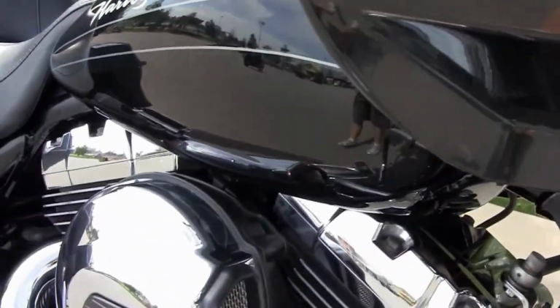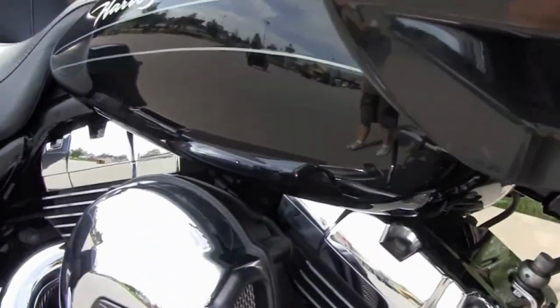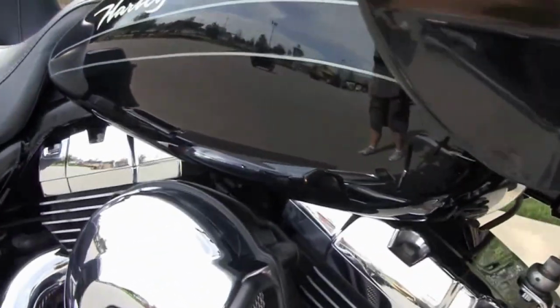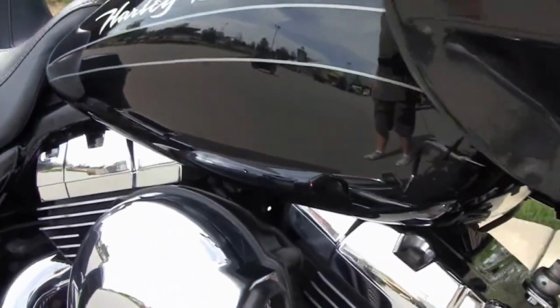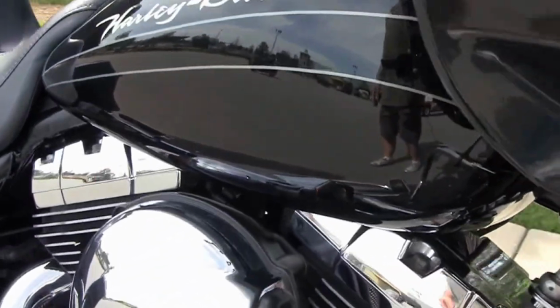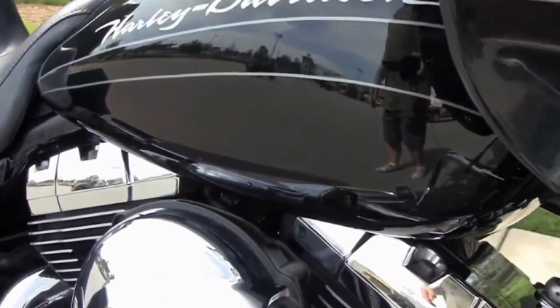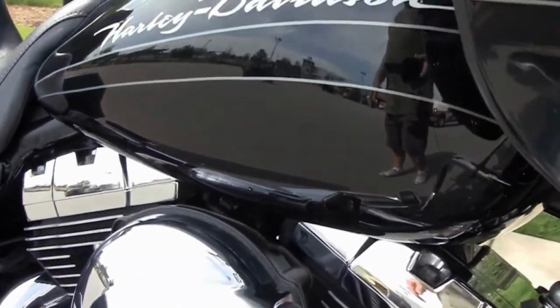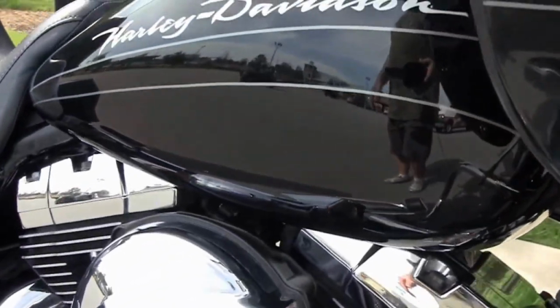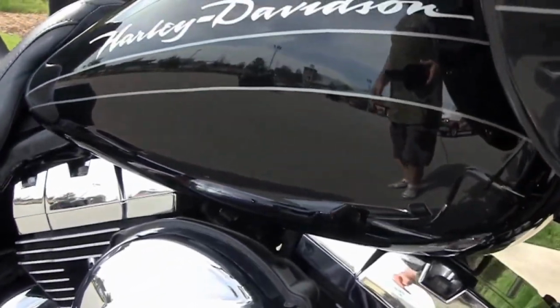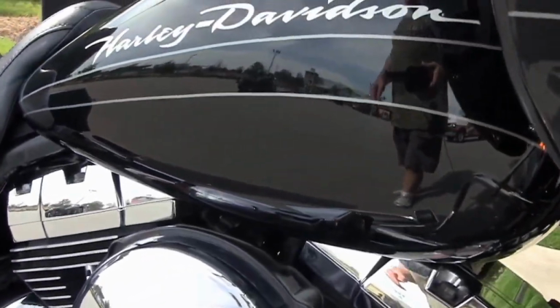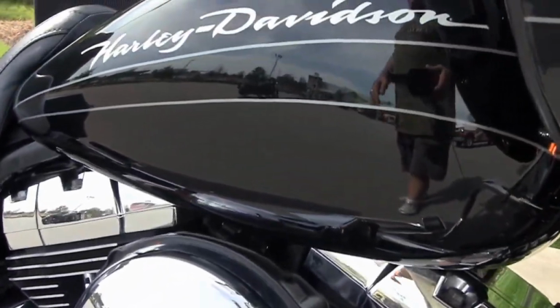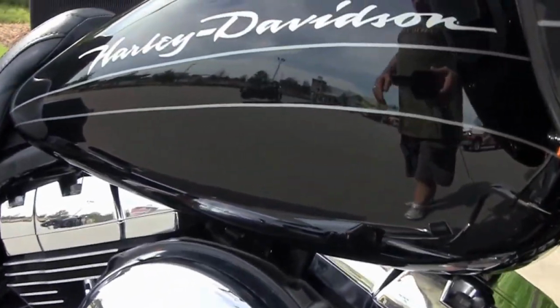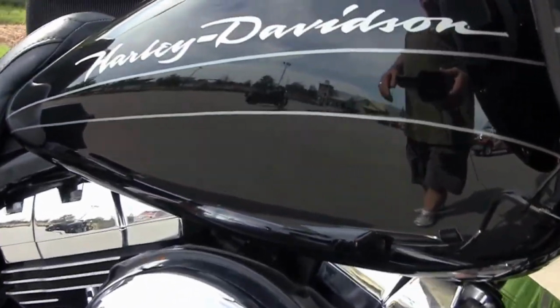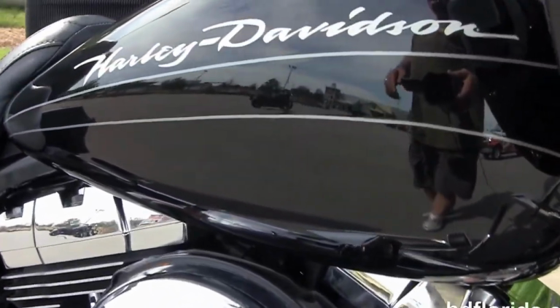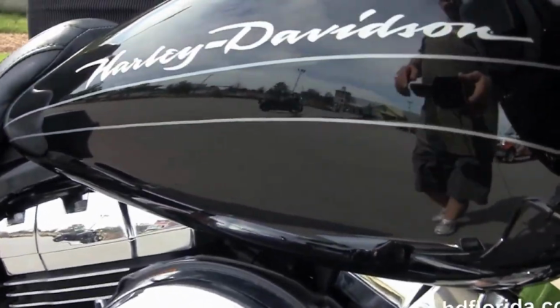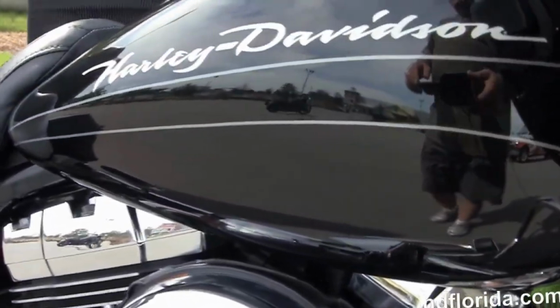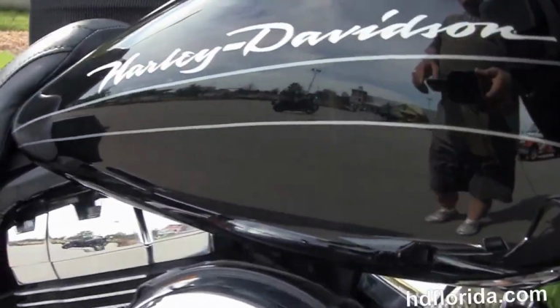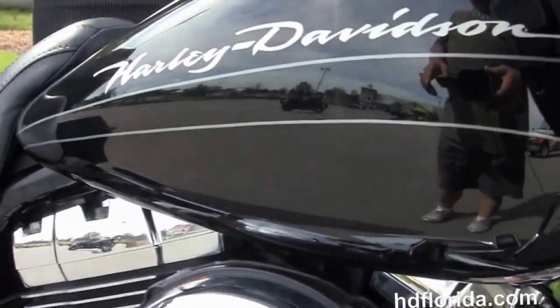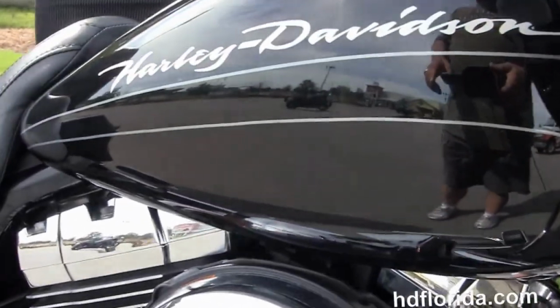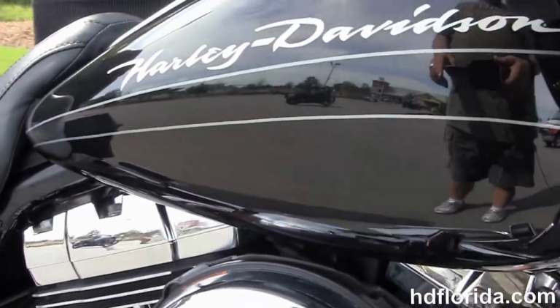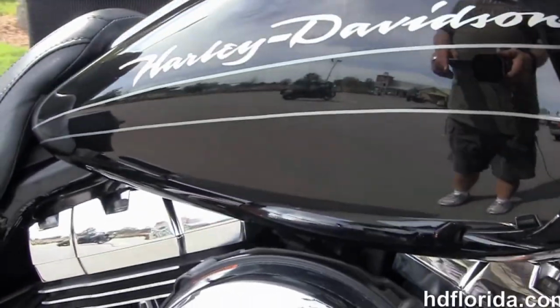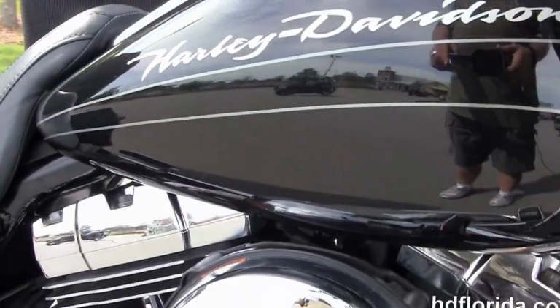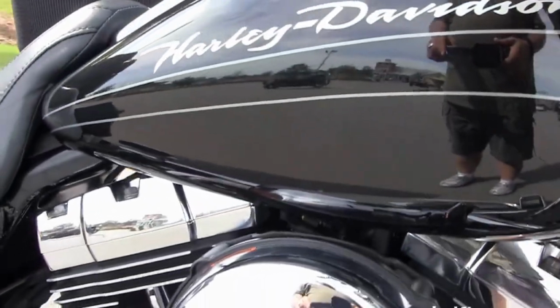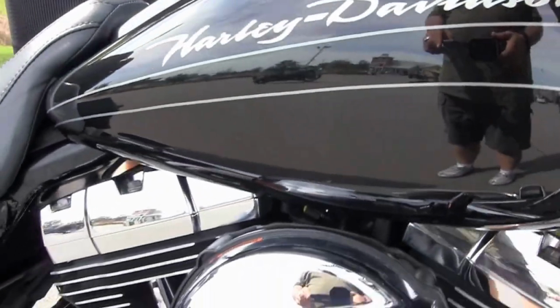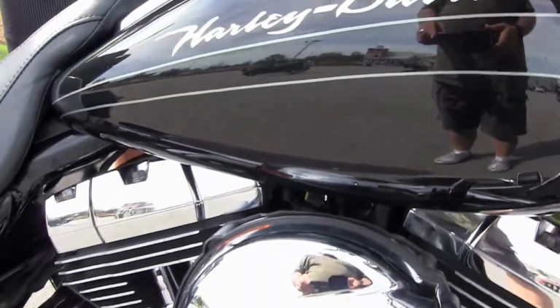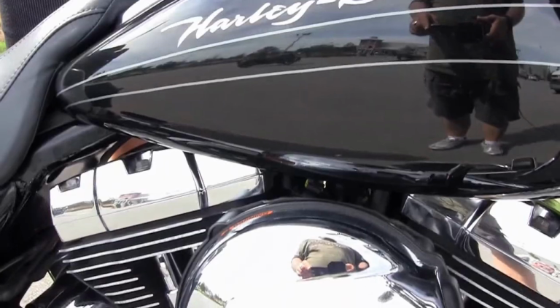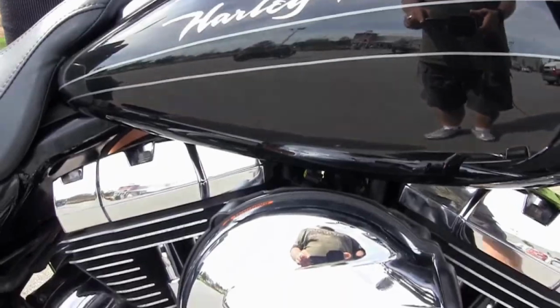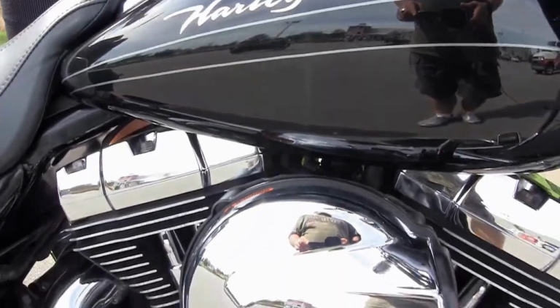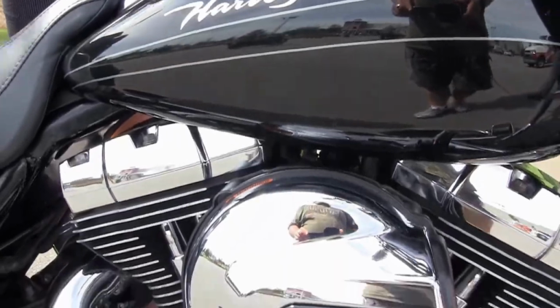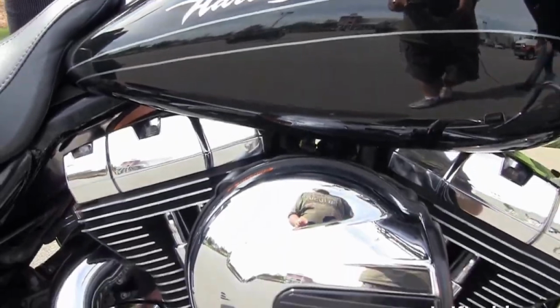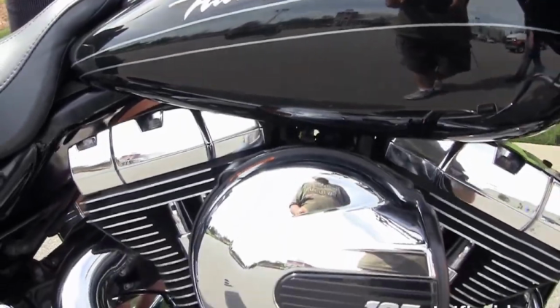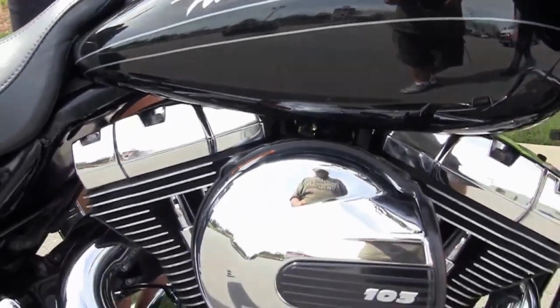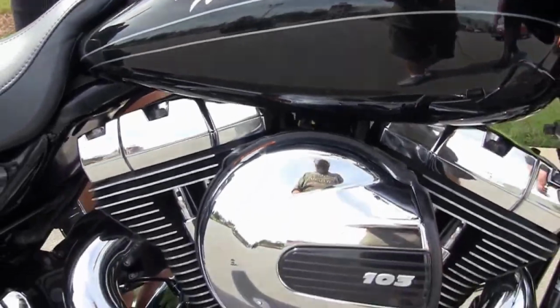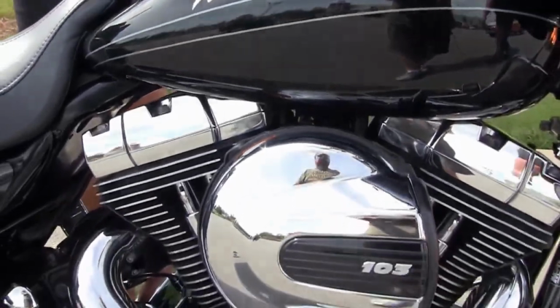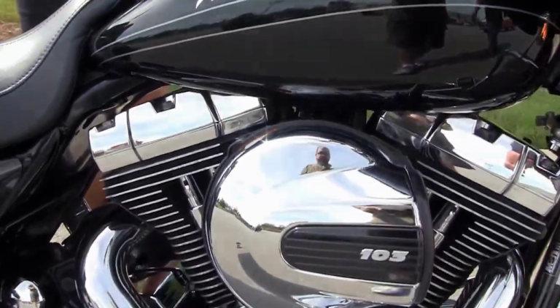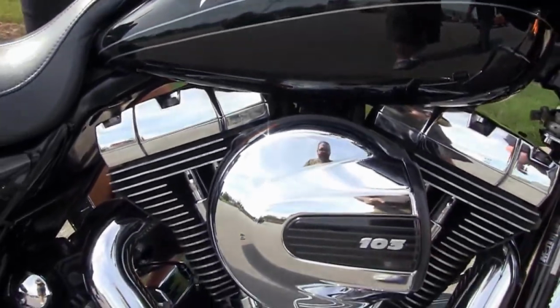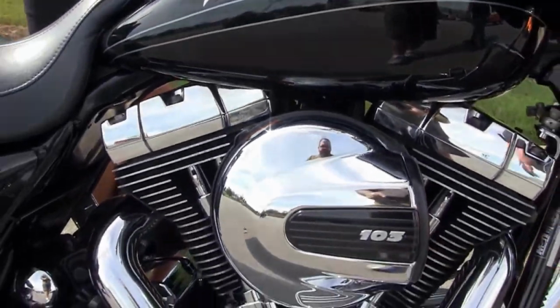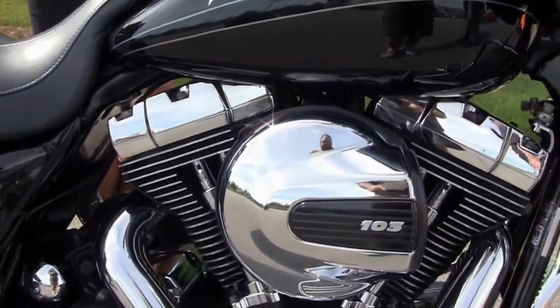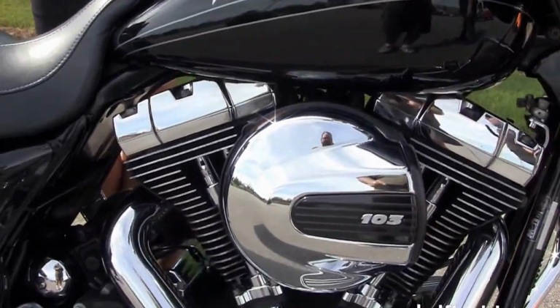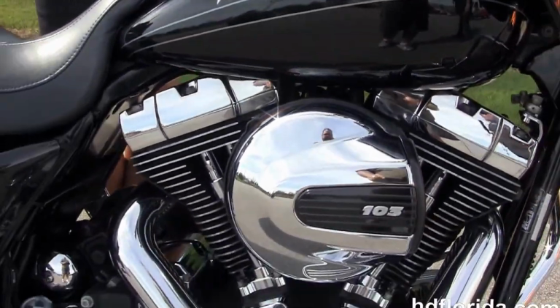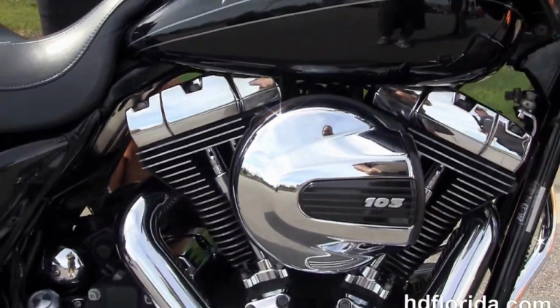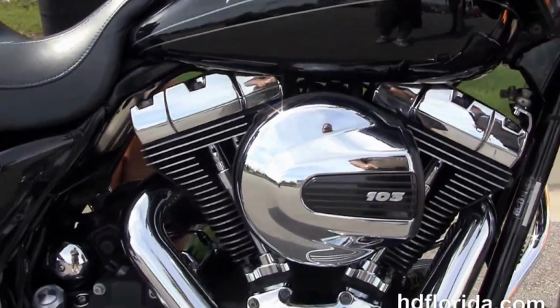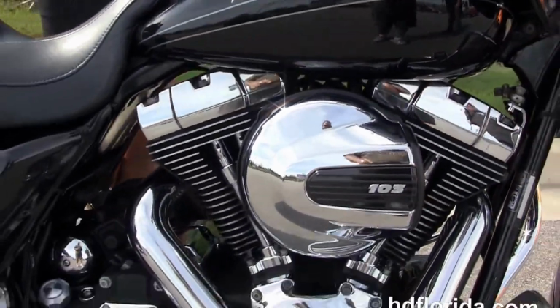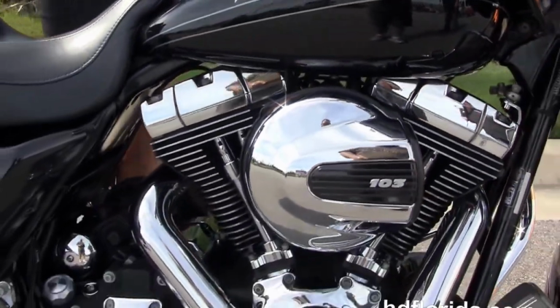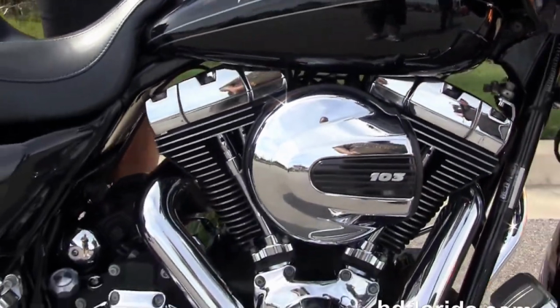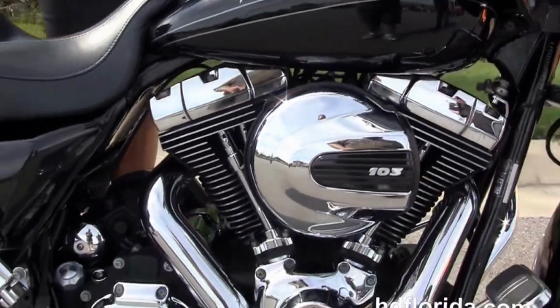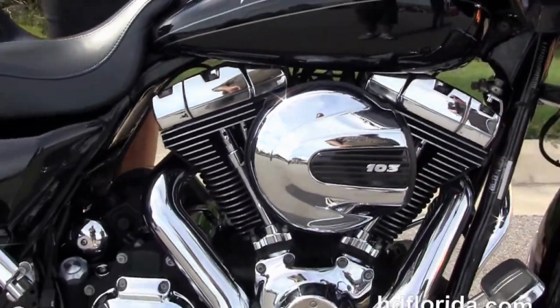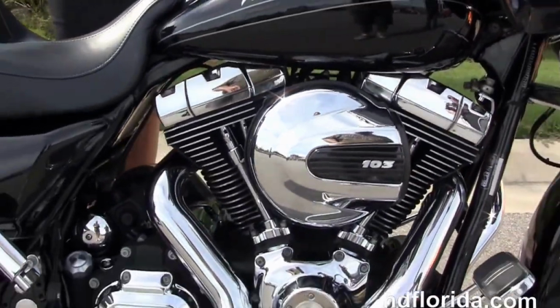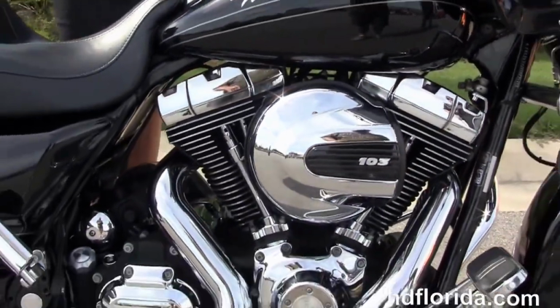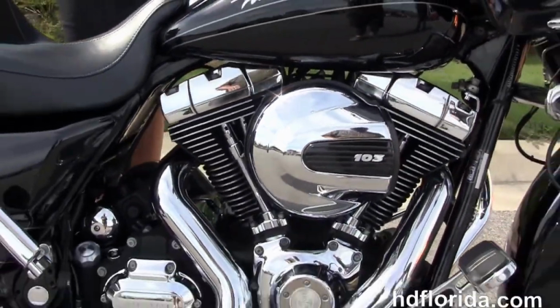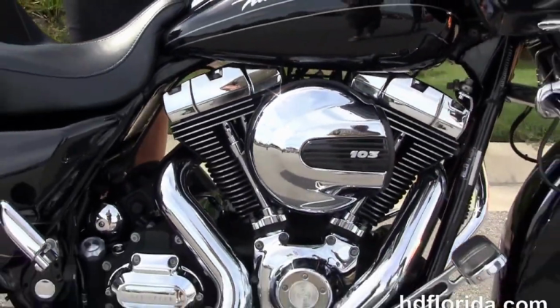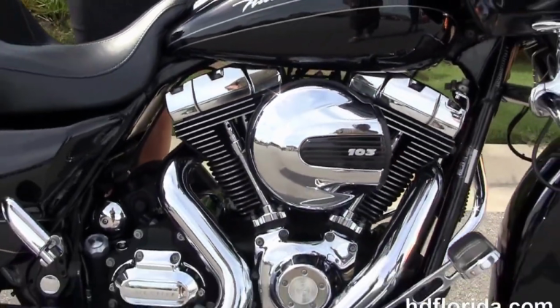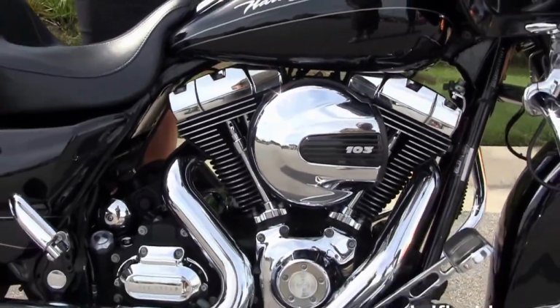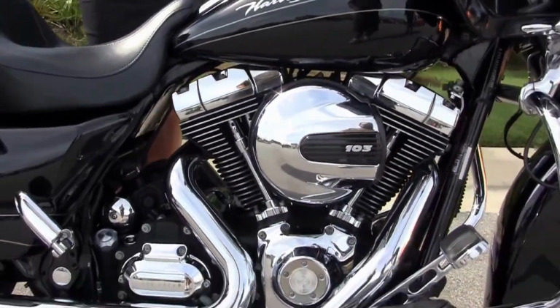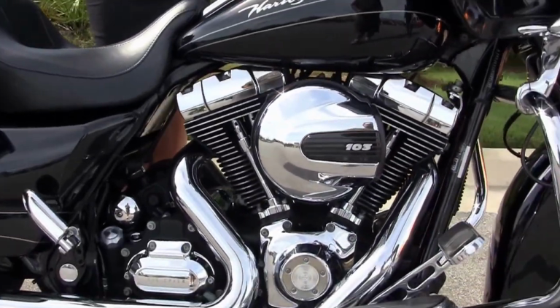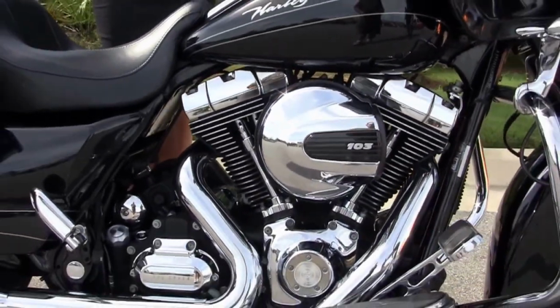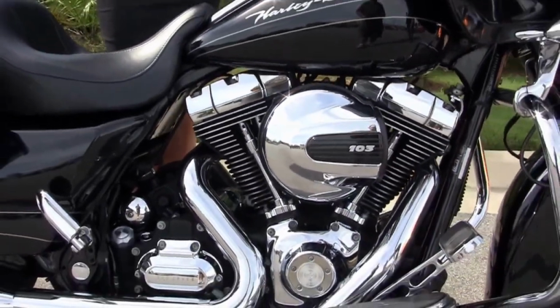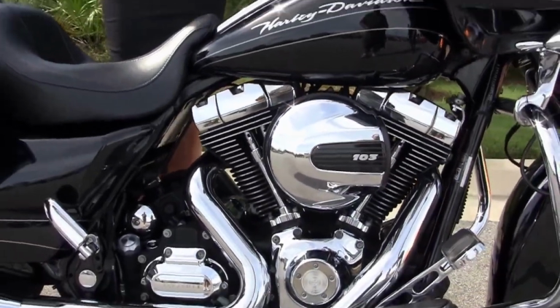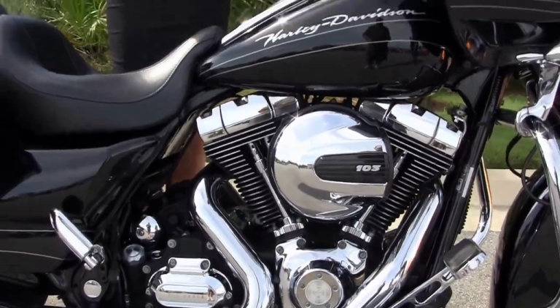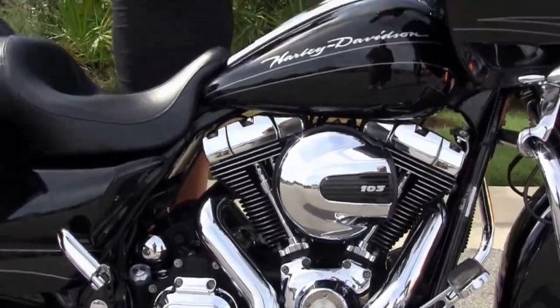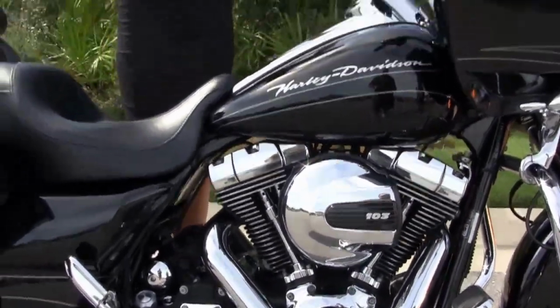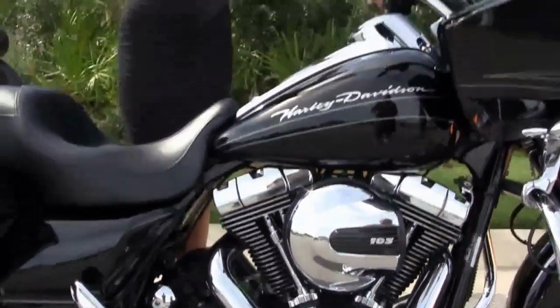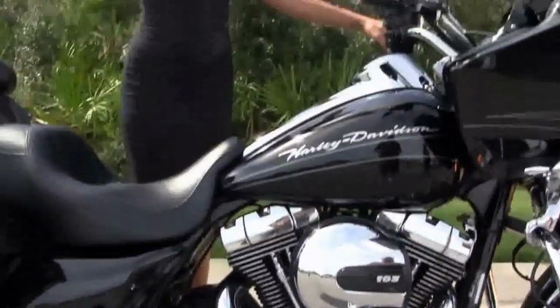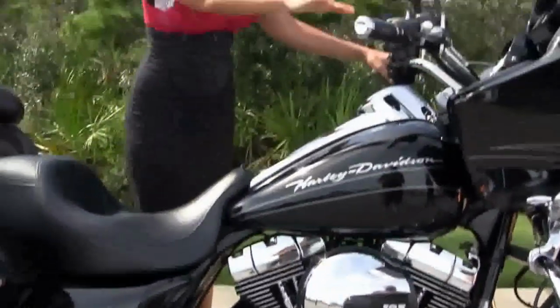We finance used Harley-Davidsons up to 72 months, and be sure to ask about our Fly and Ride program. Jen's going to crank it up for us.